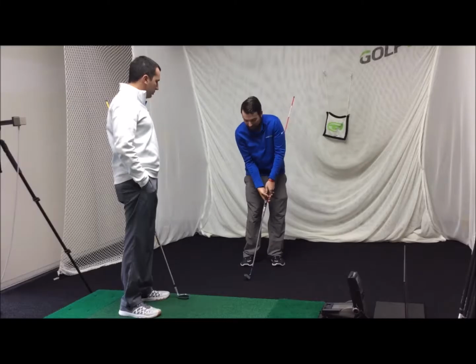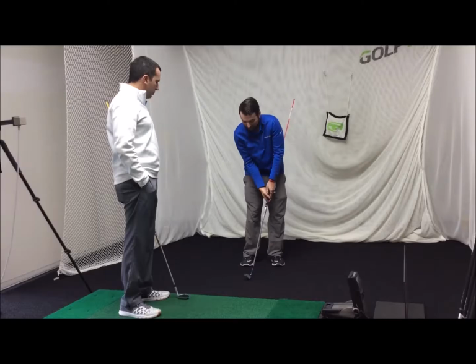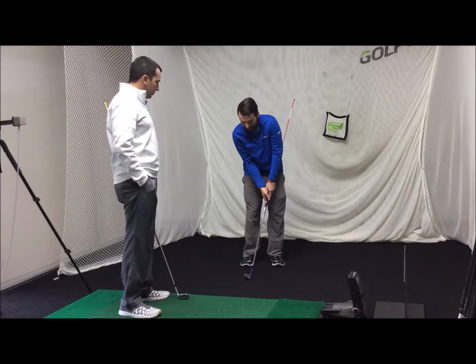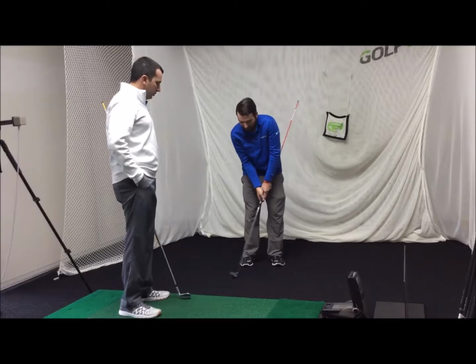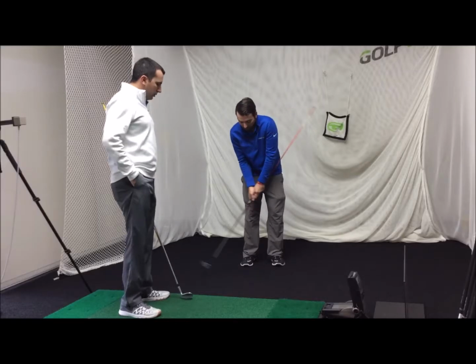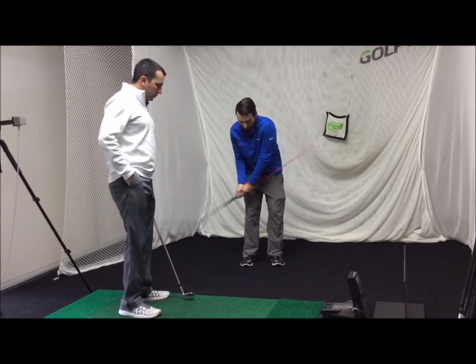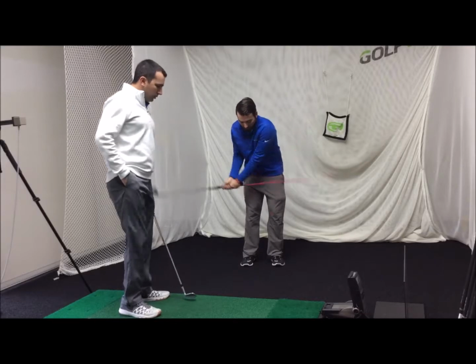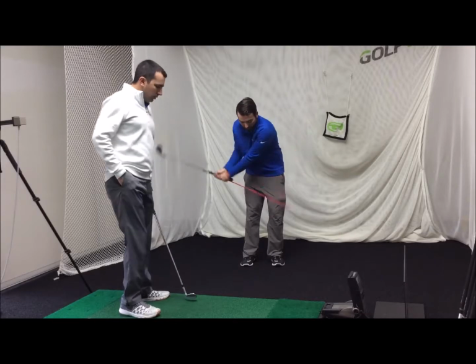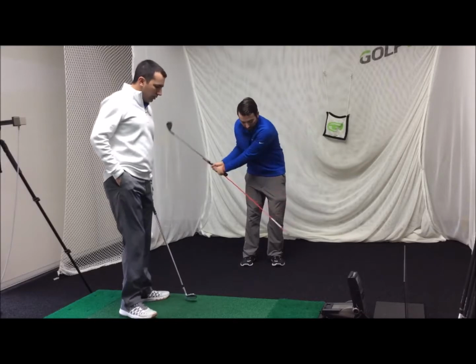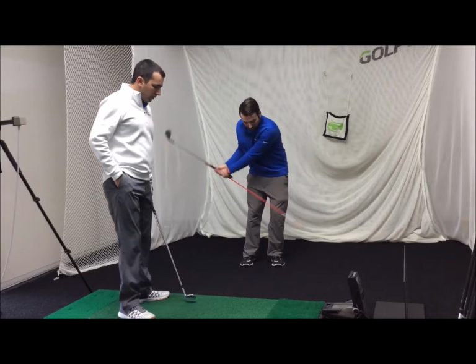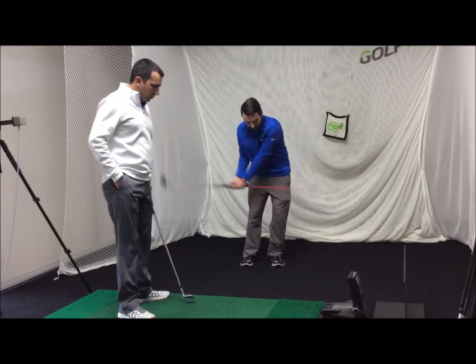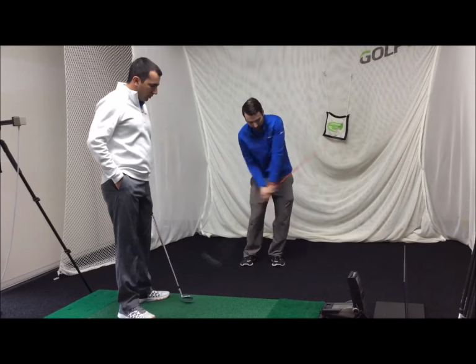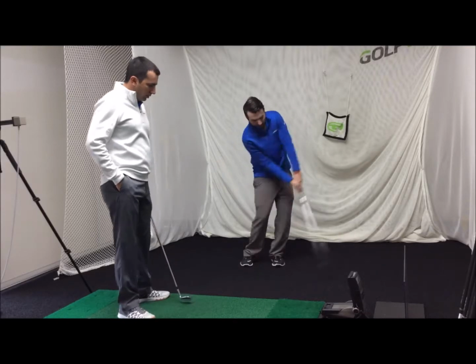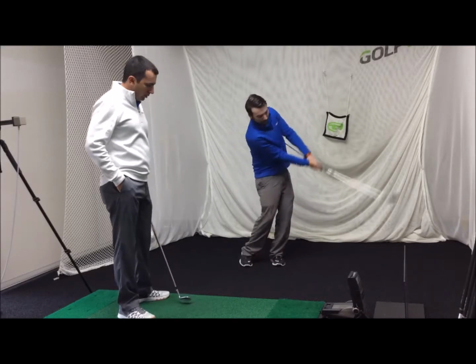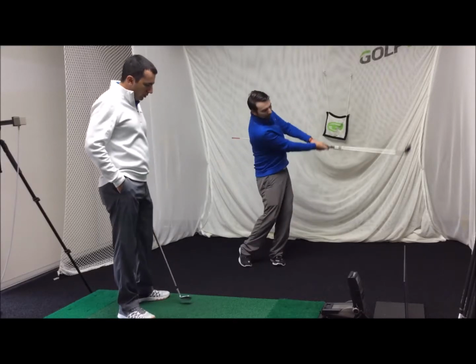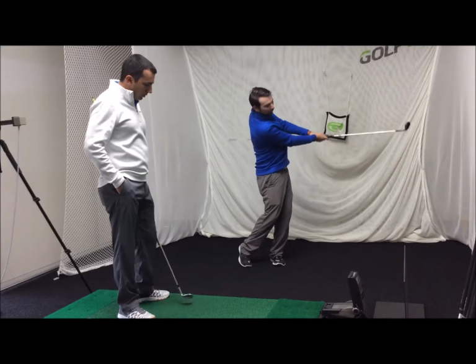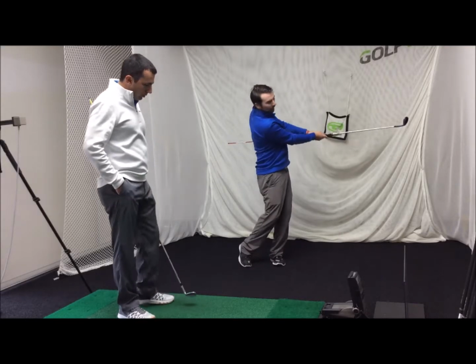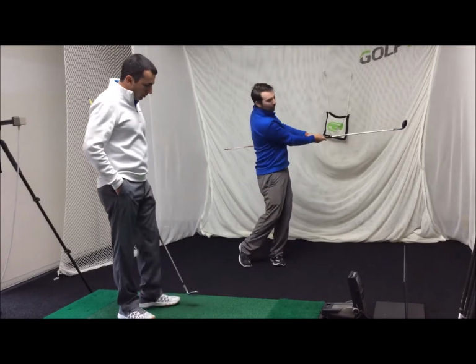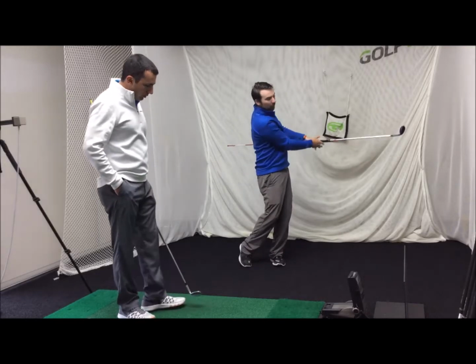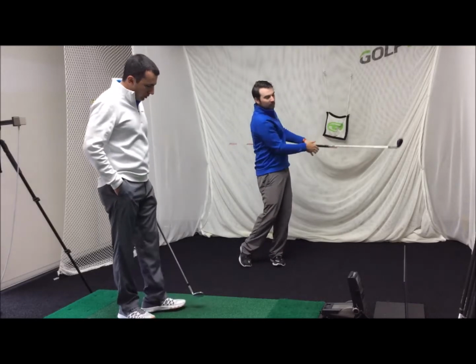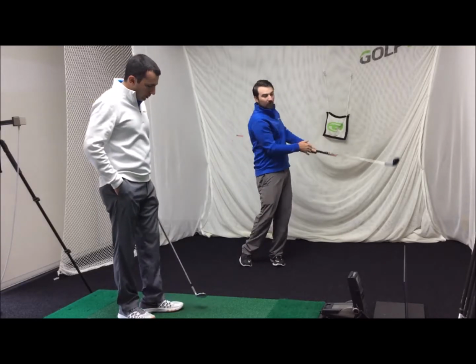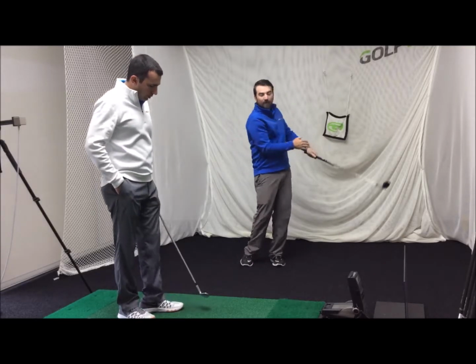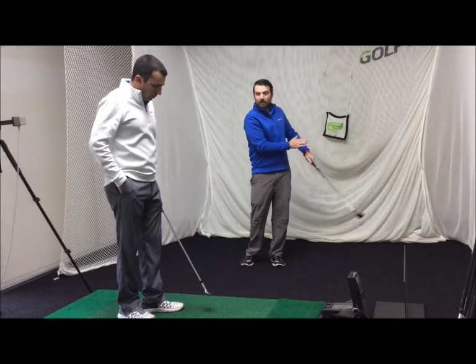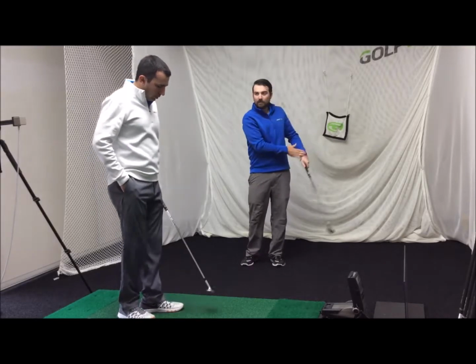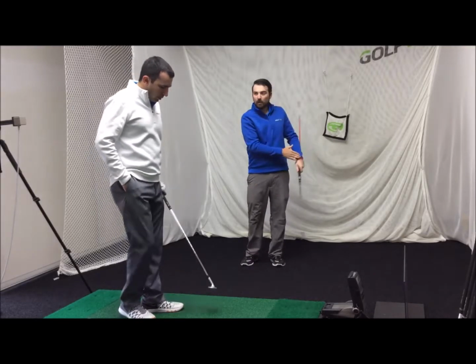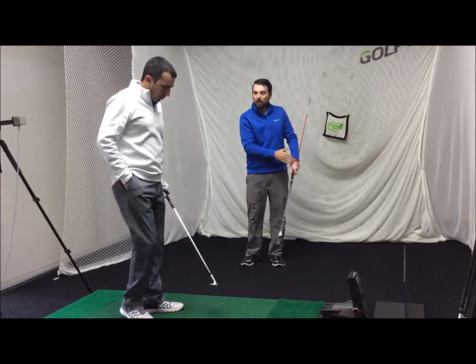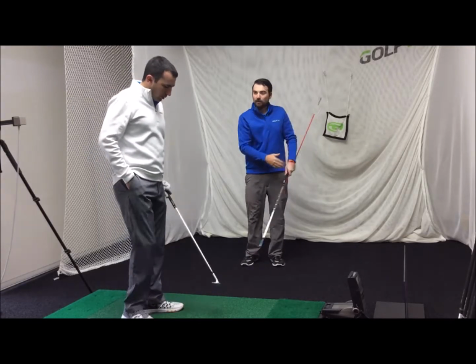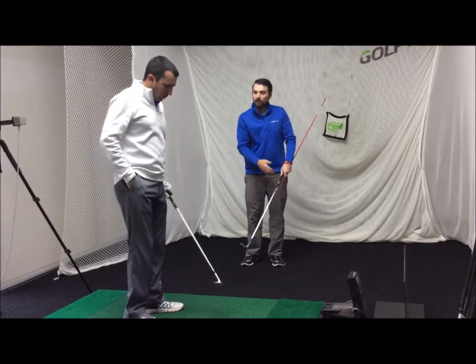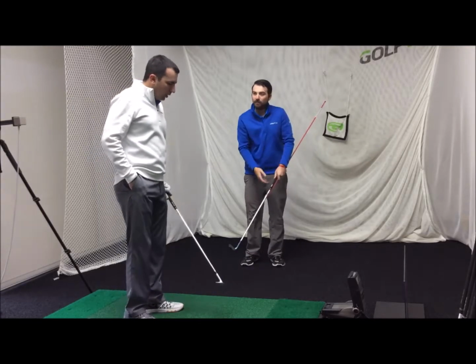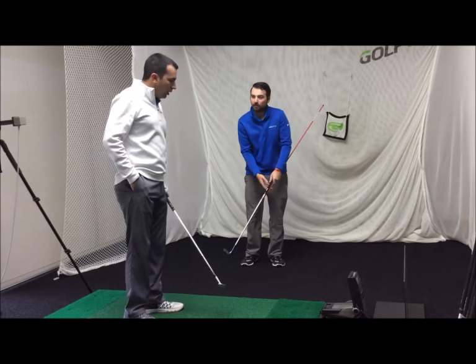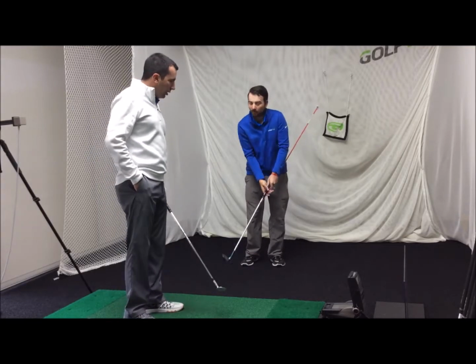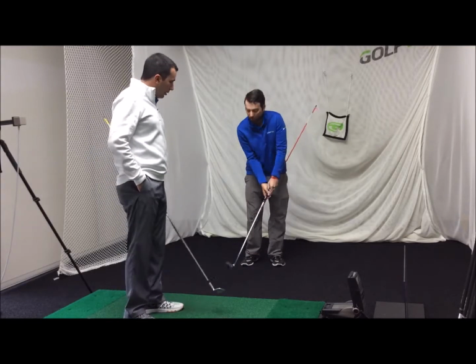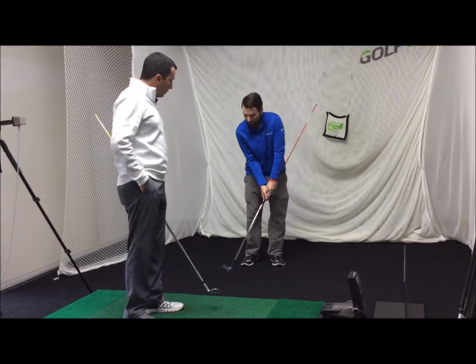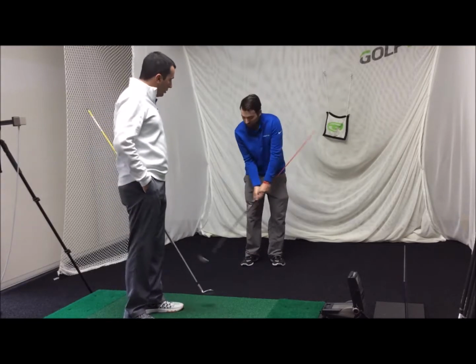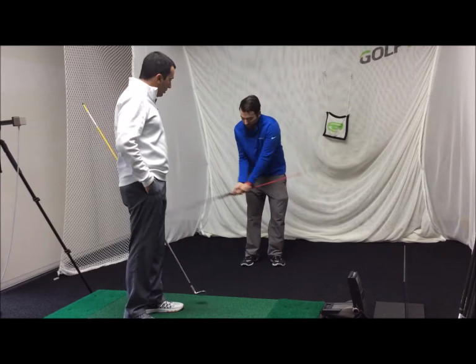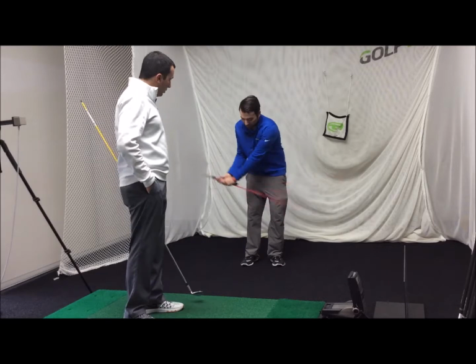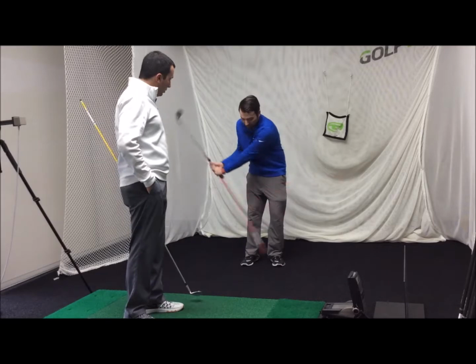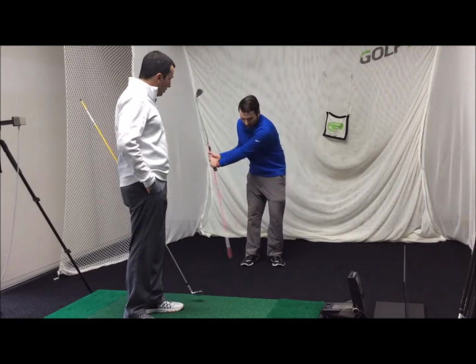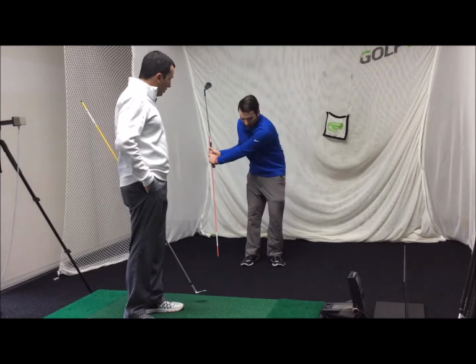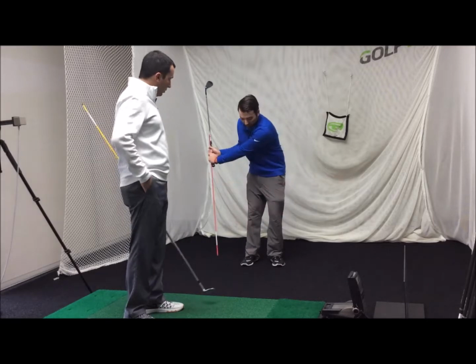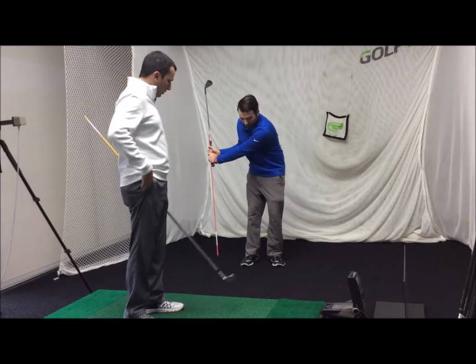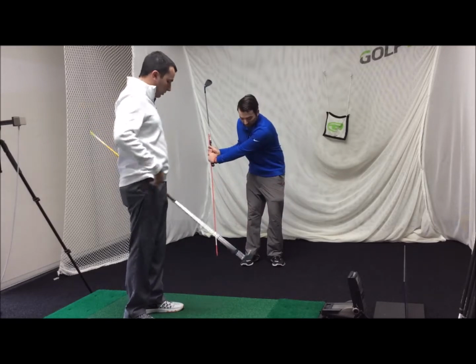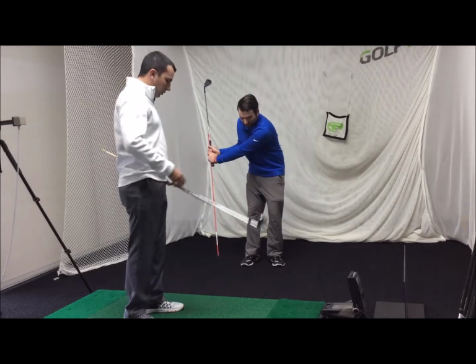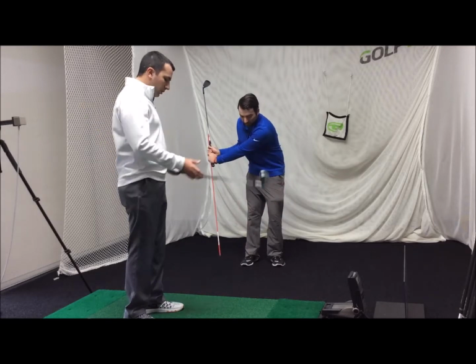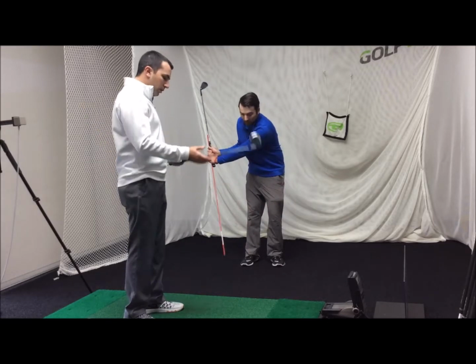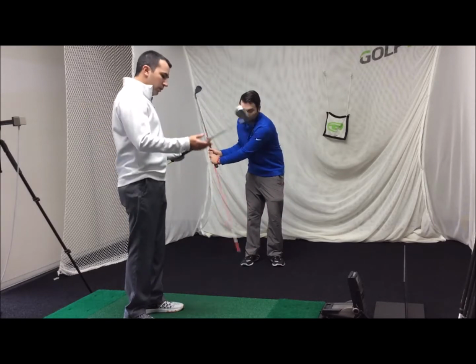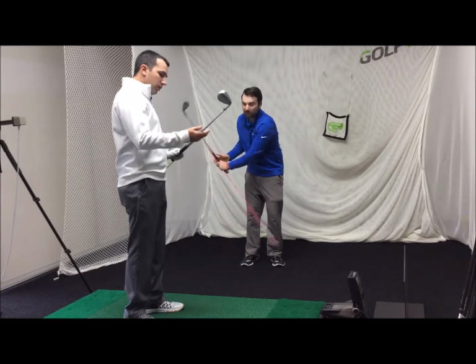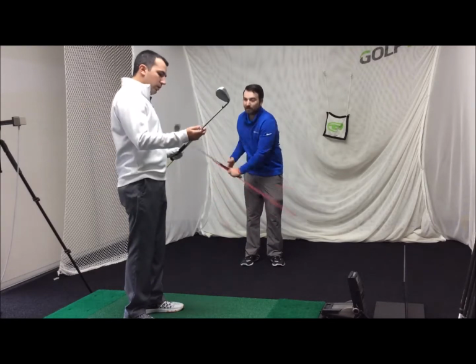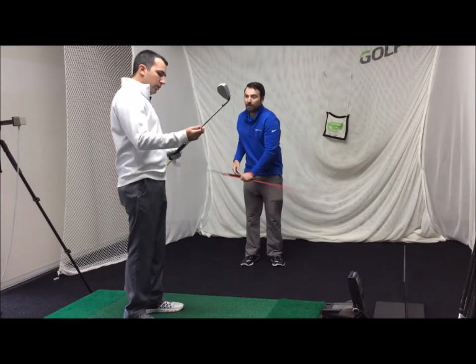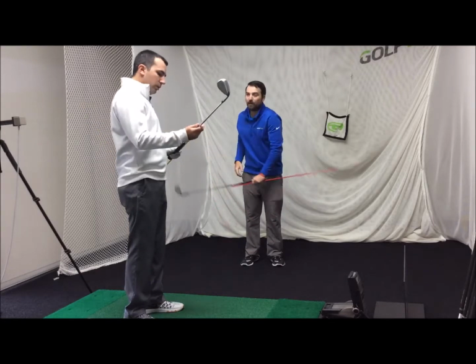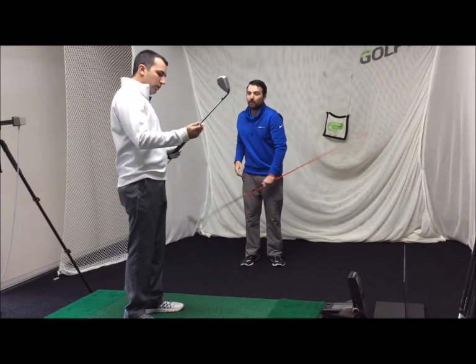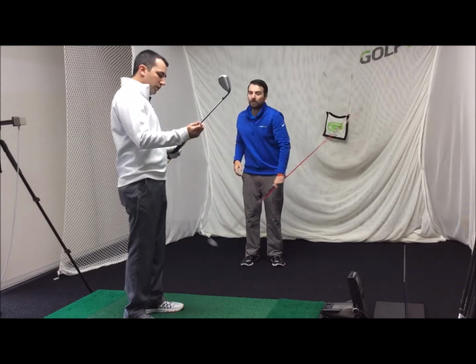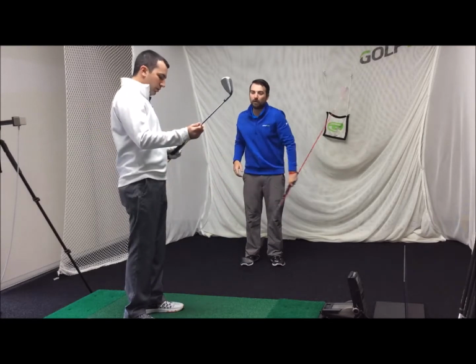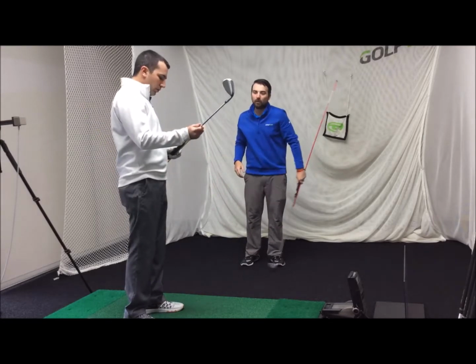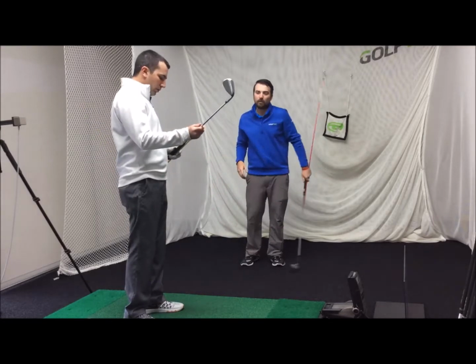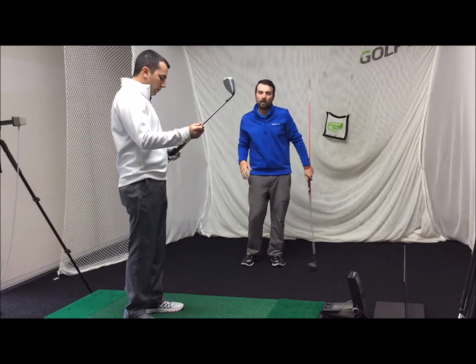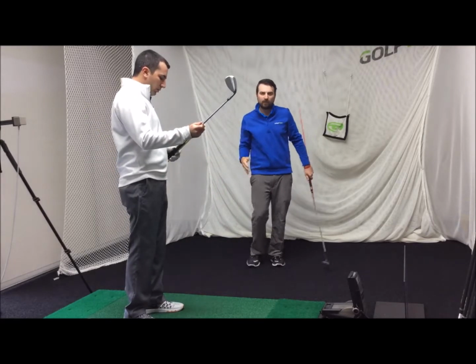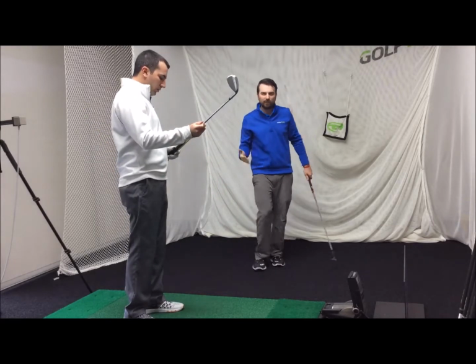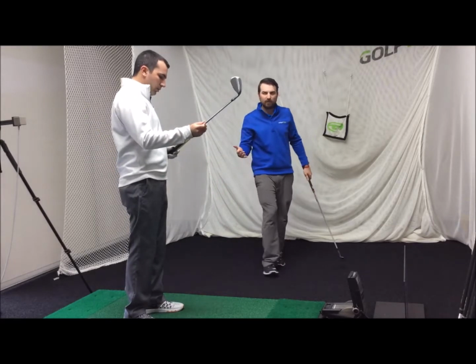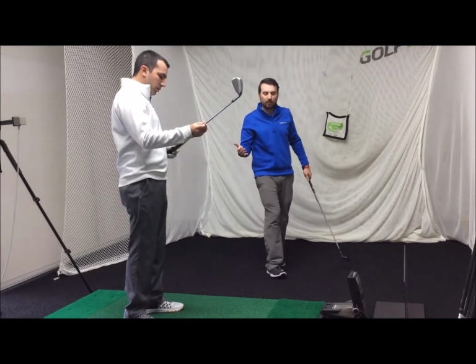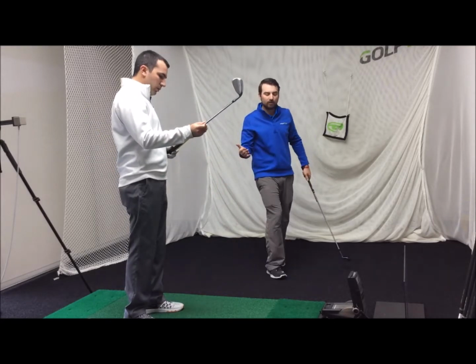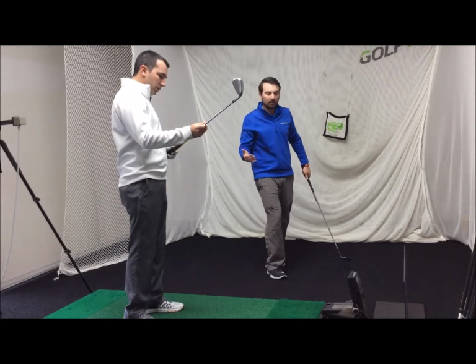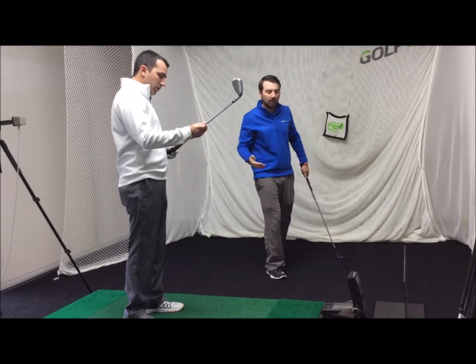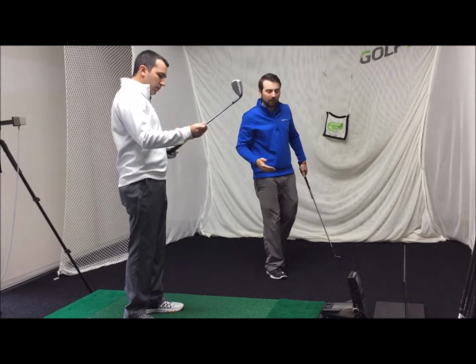No ball here, and really focus on that turn, and also focus on that alignment stick down this way. Only about a 50-yard shot.